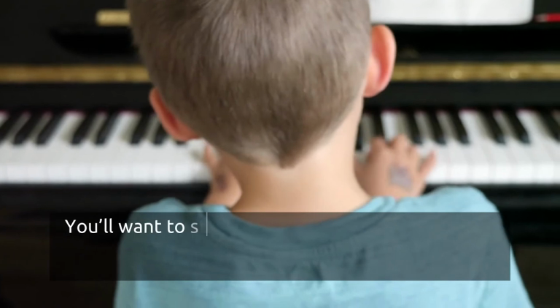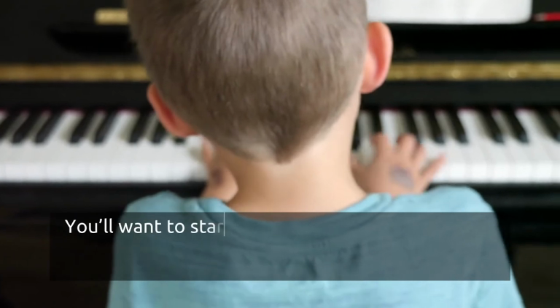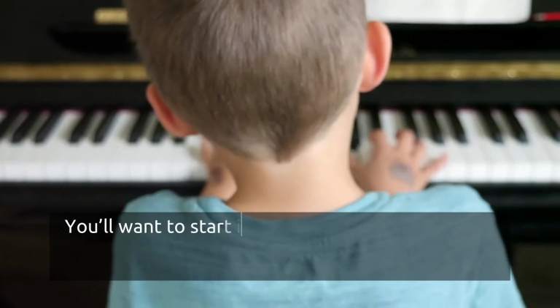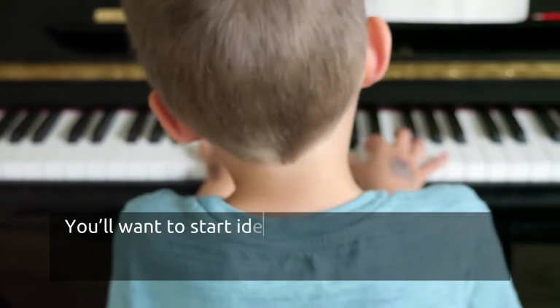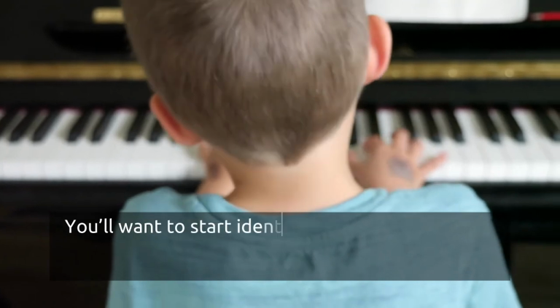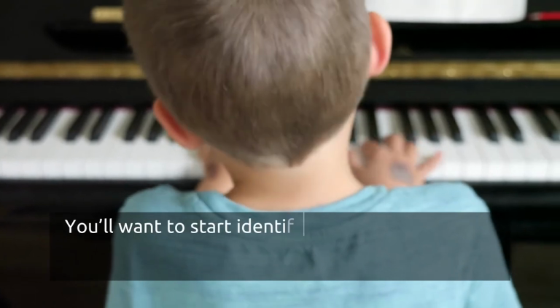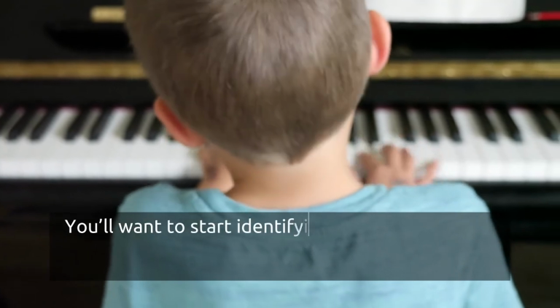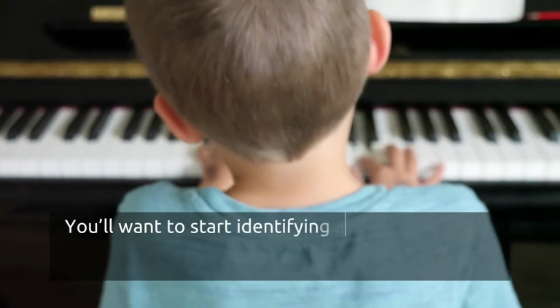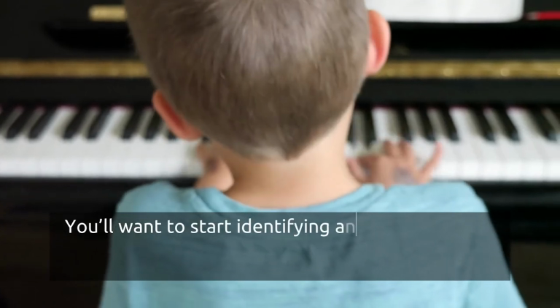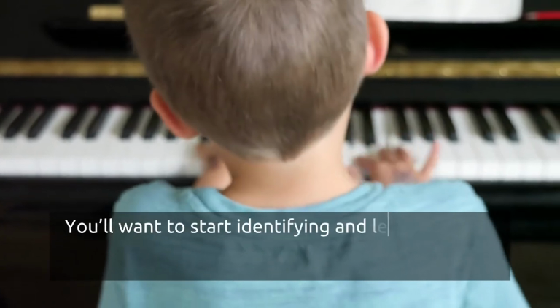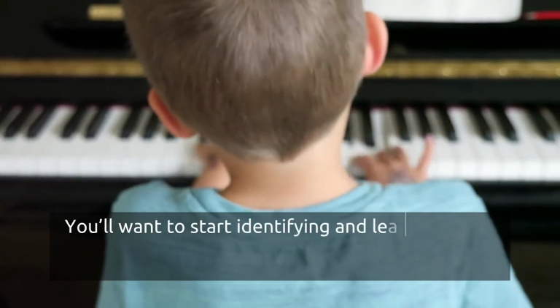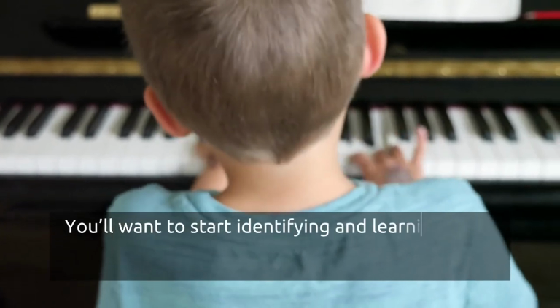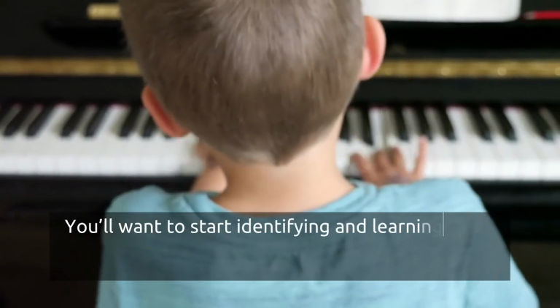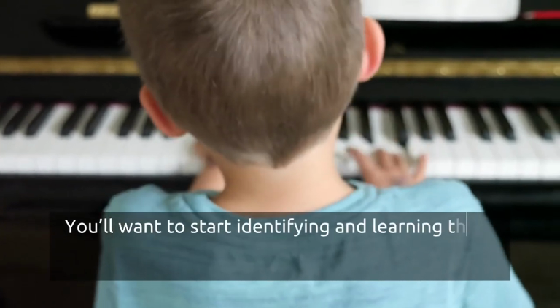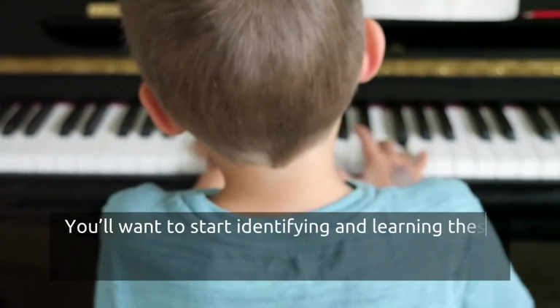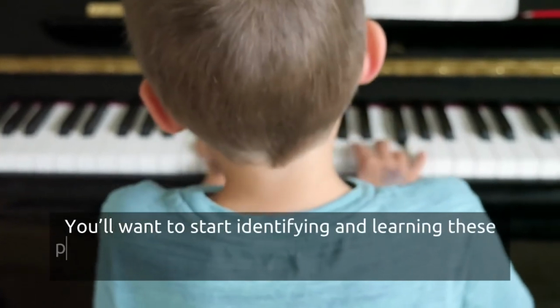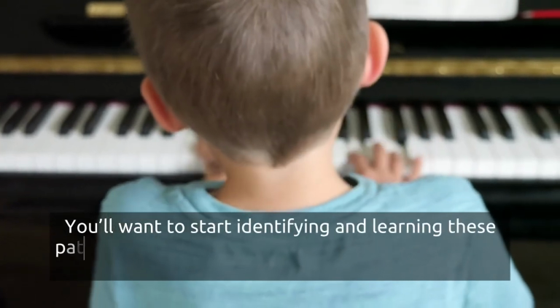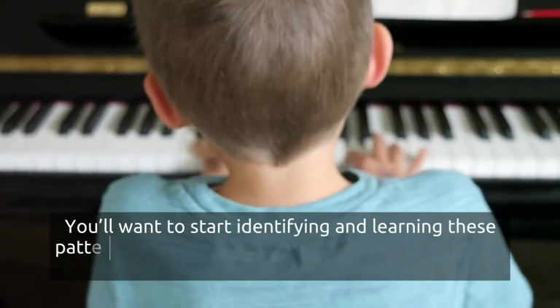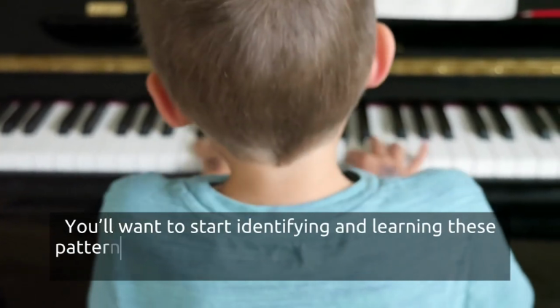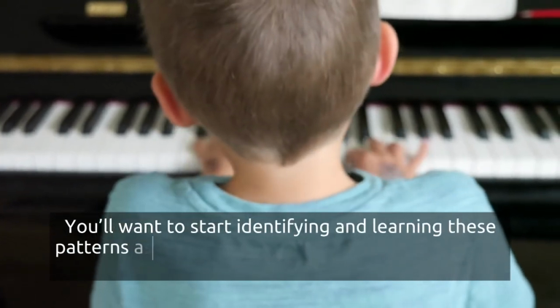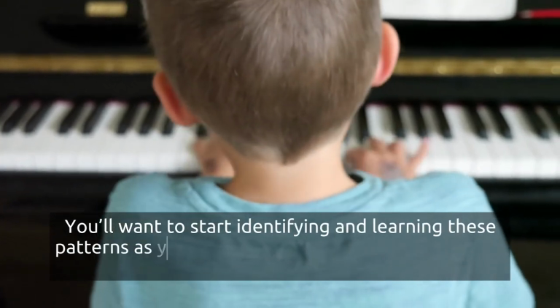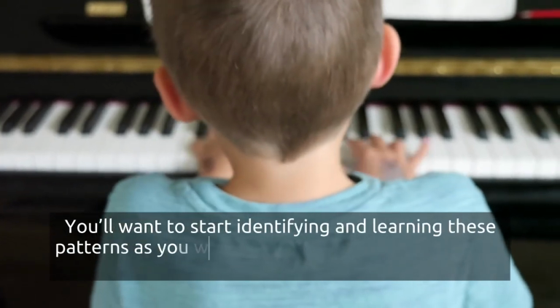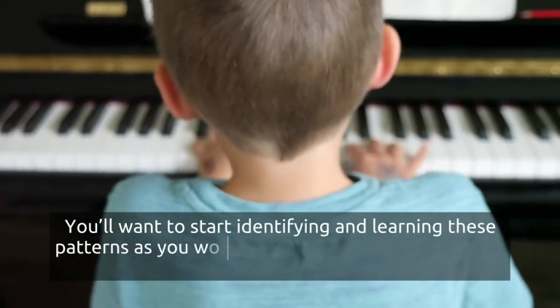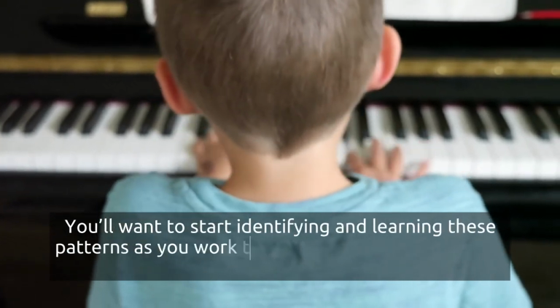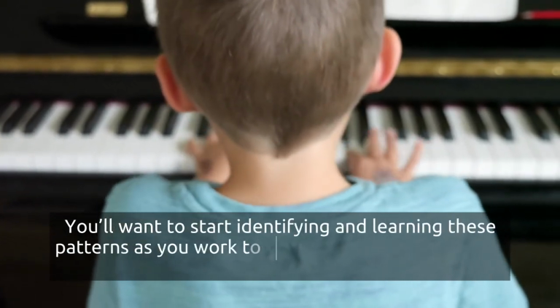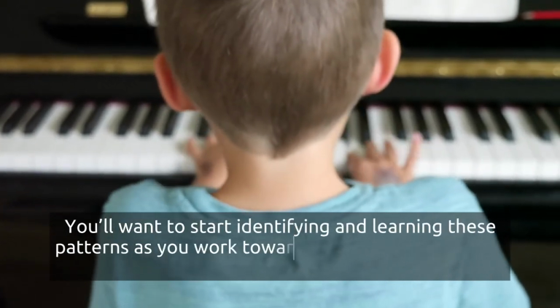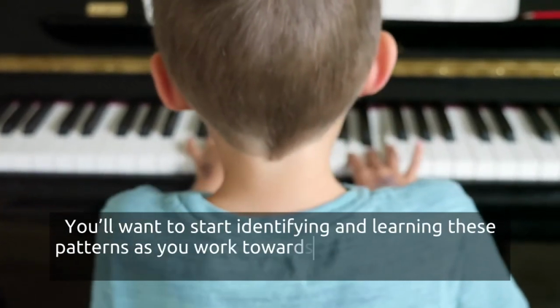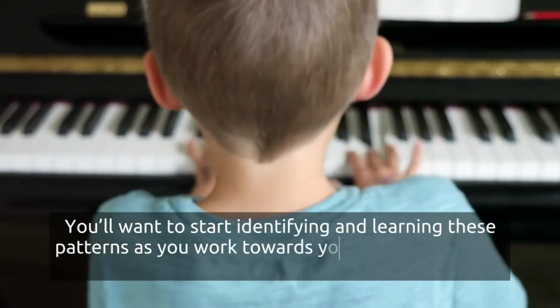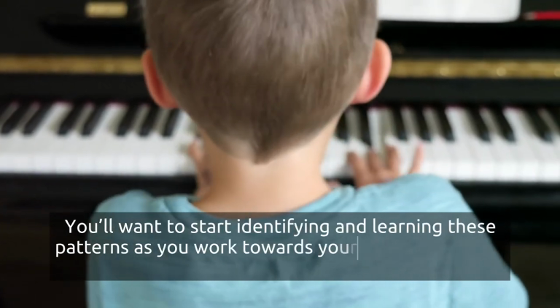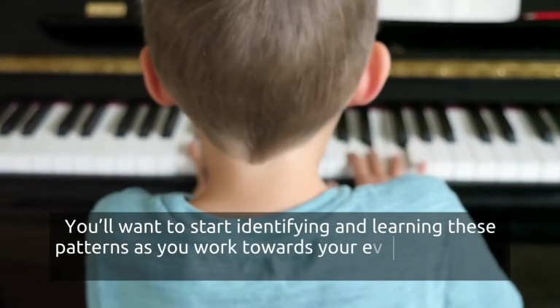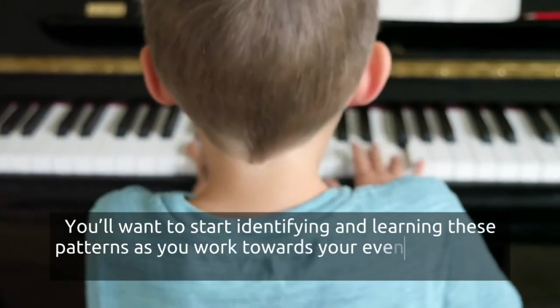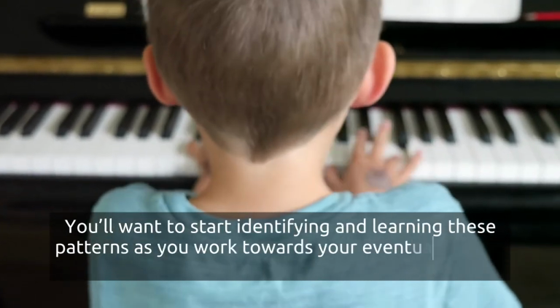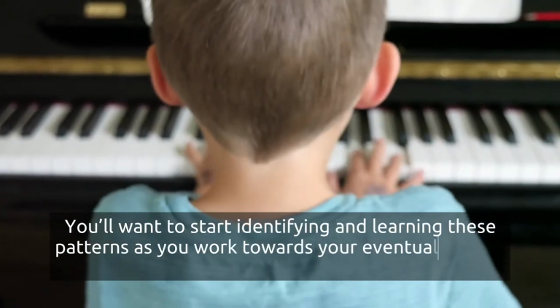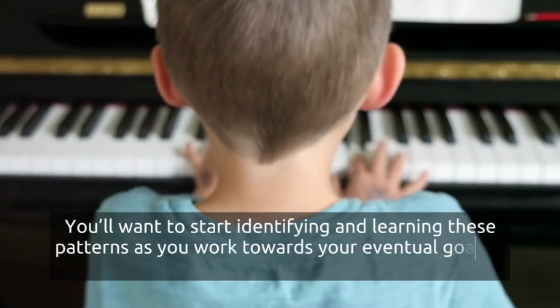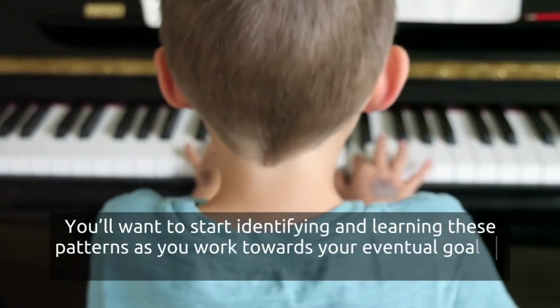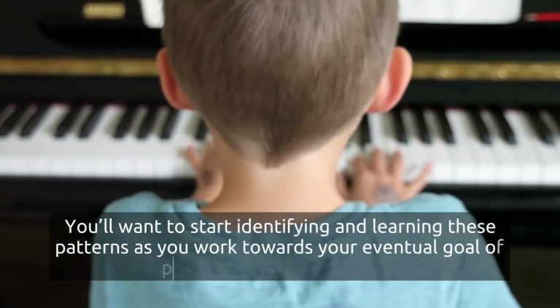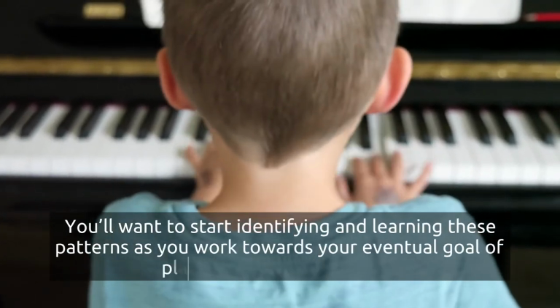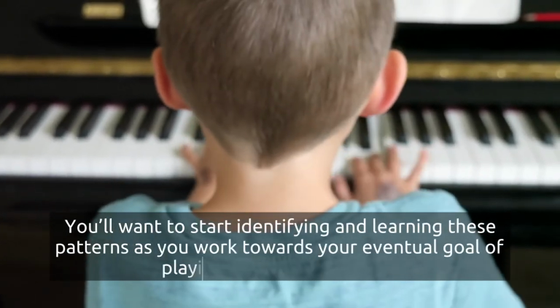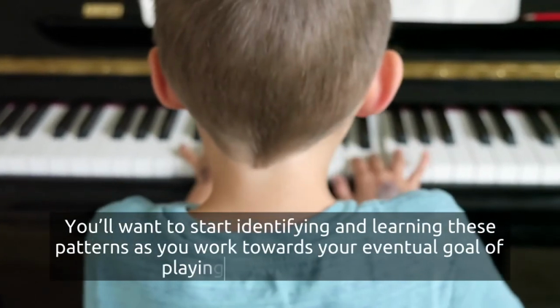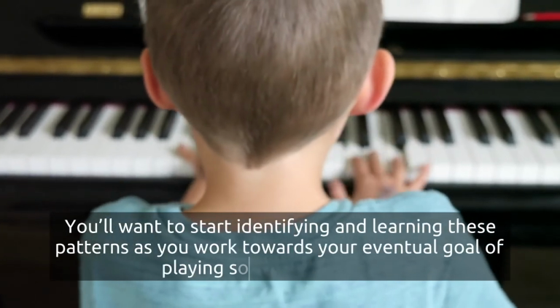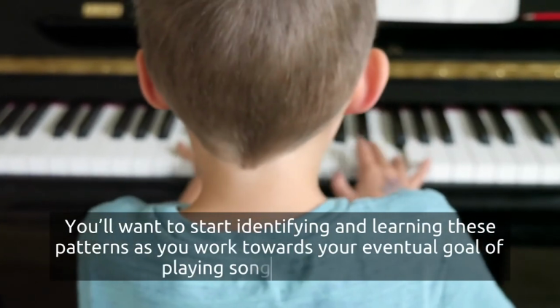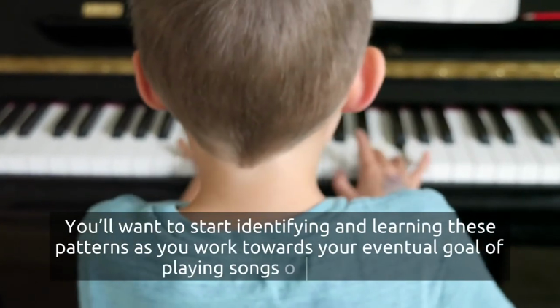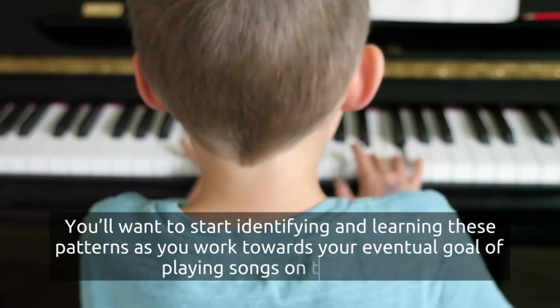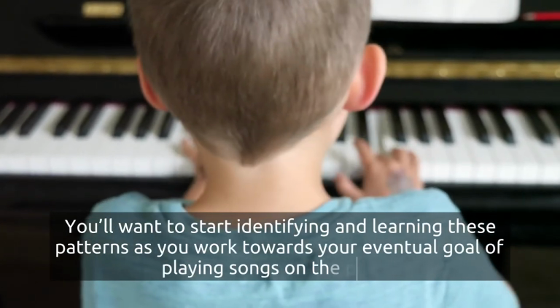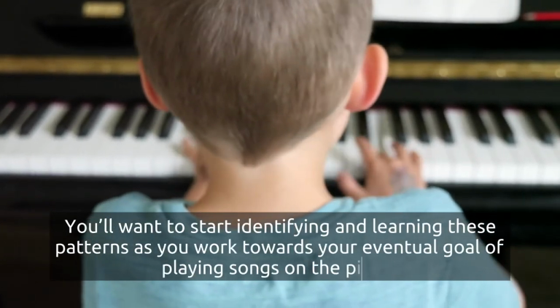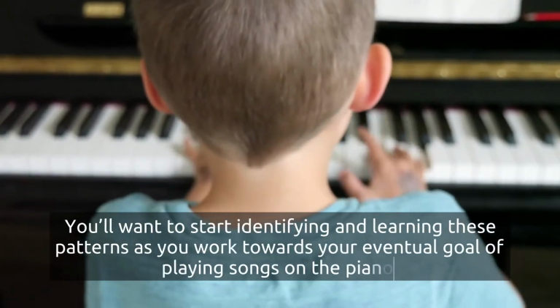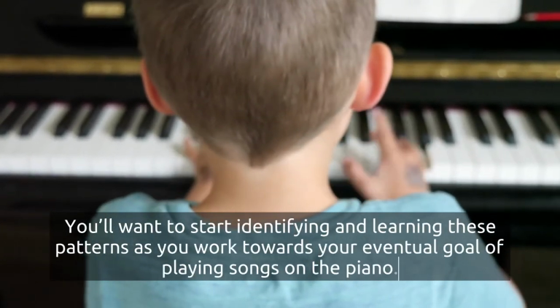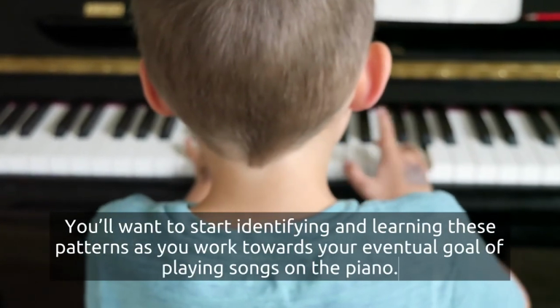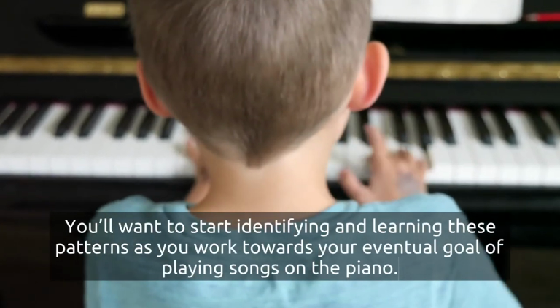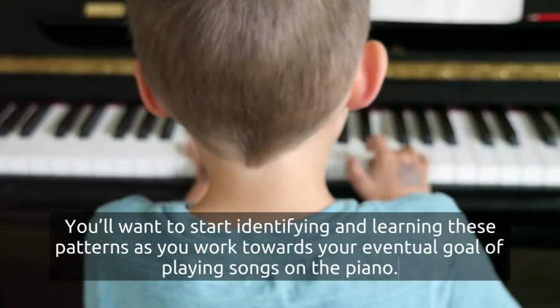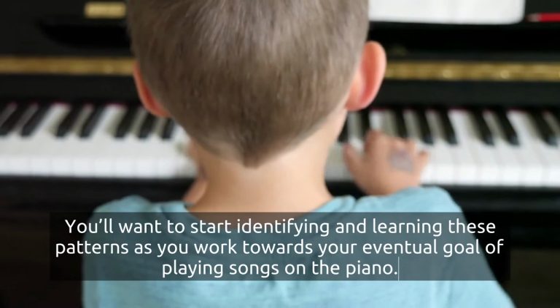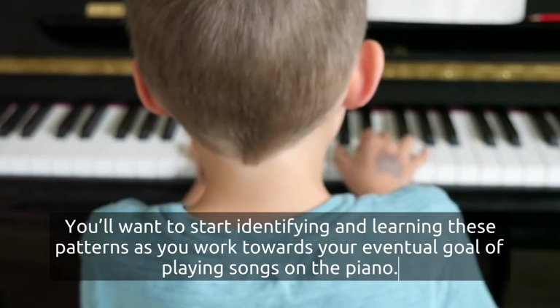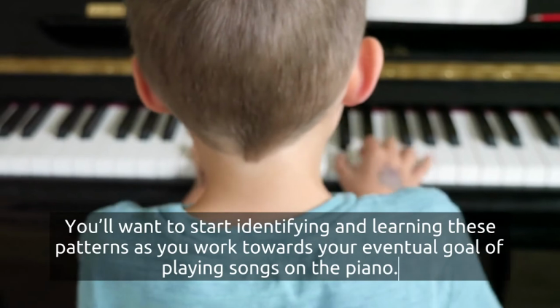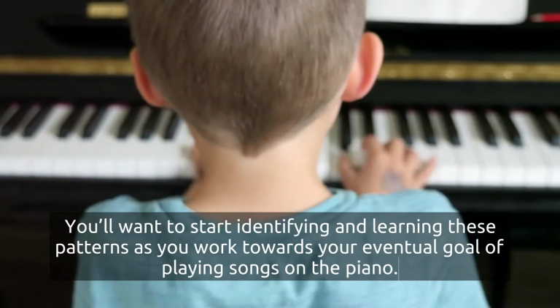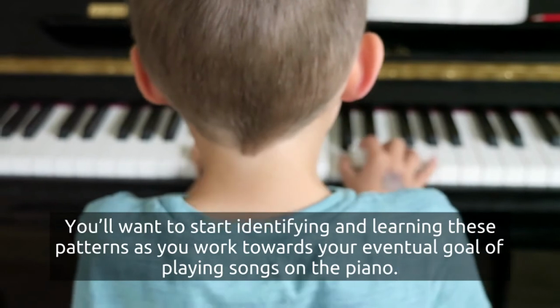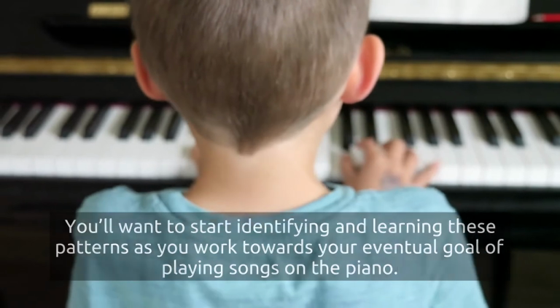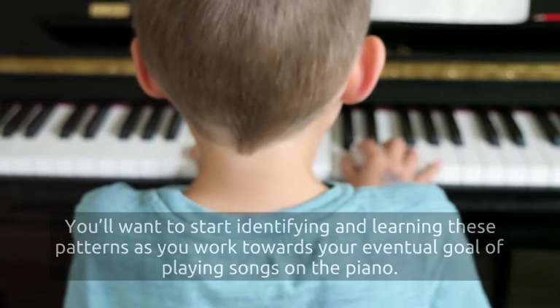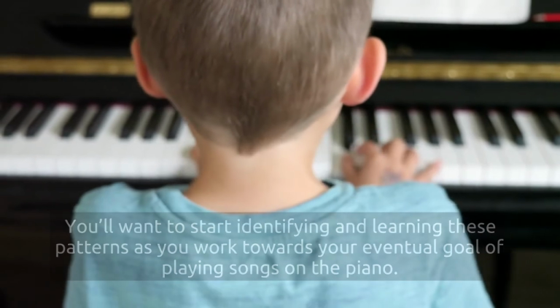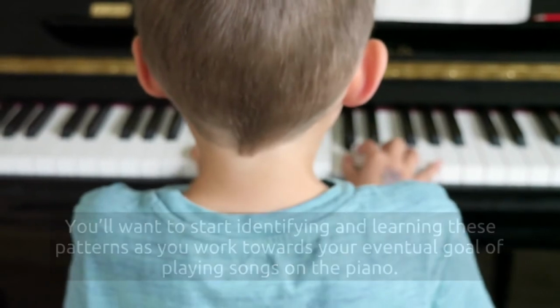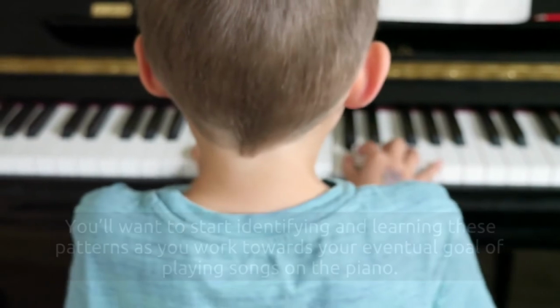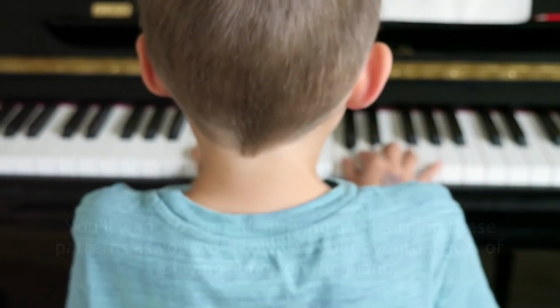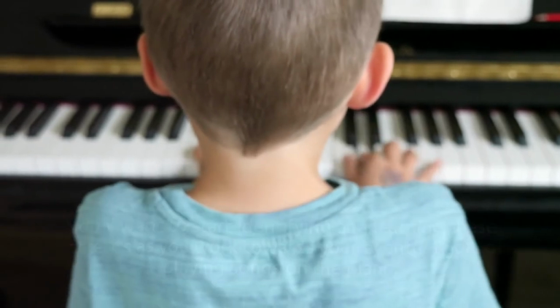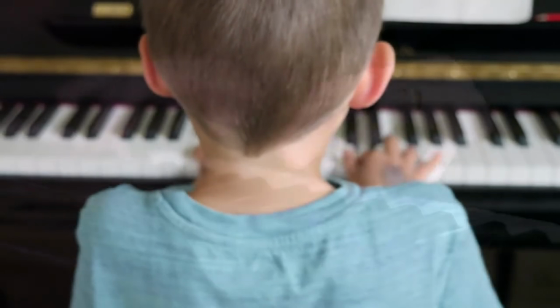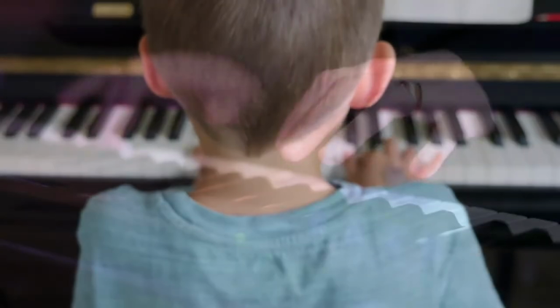You'll want to start identifying and learning these patterns as you work towards your eventual goal of playing a song on the piano.